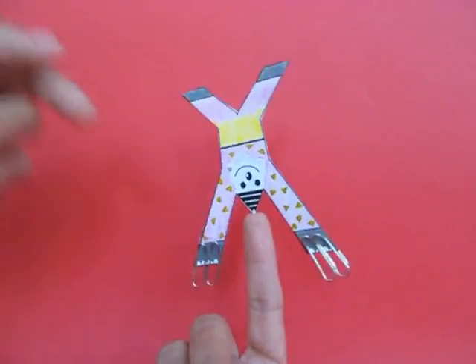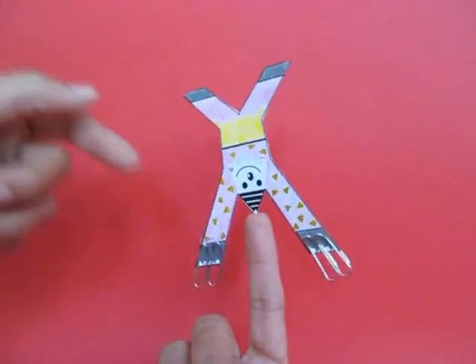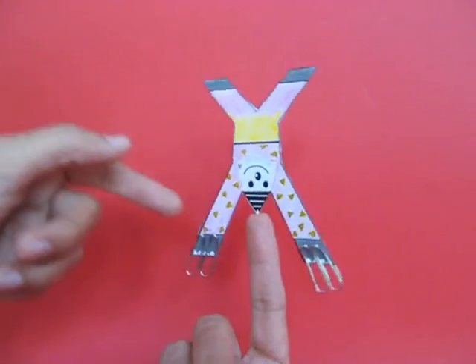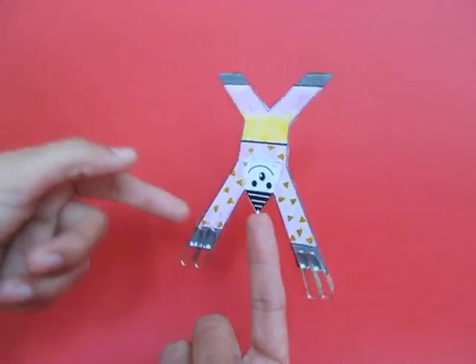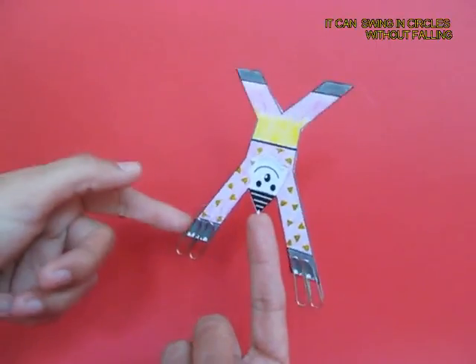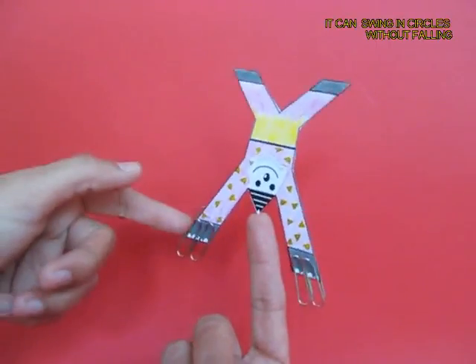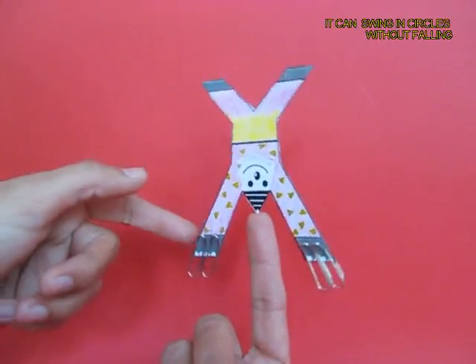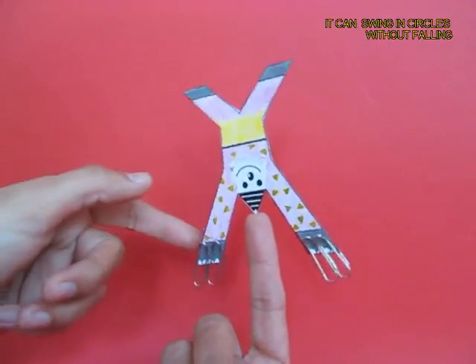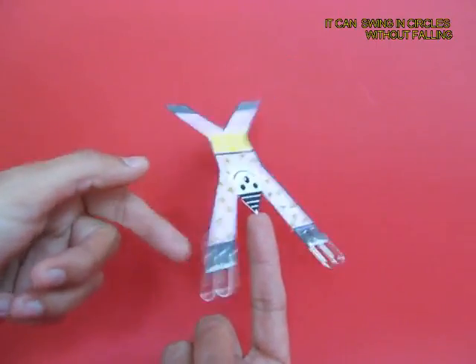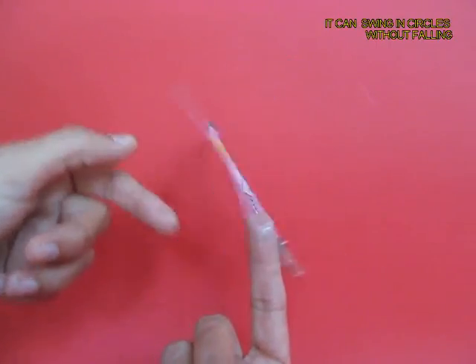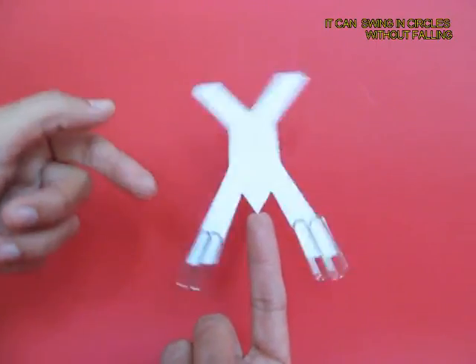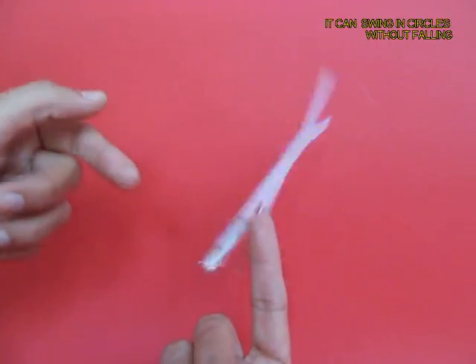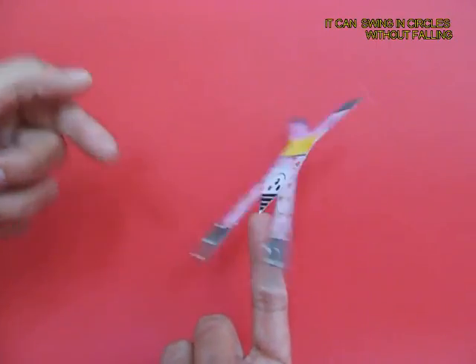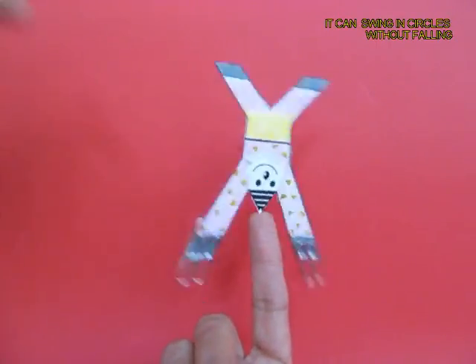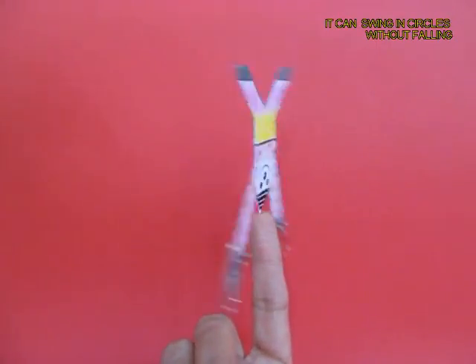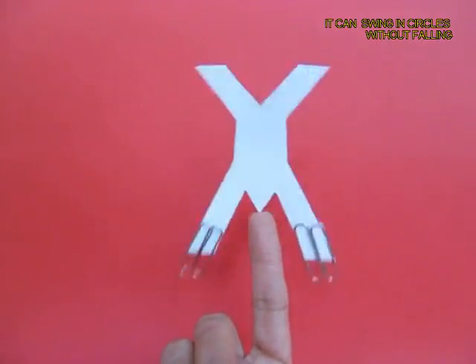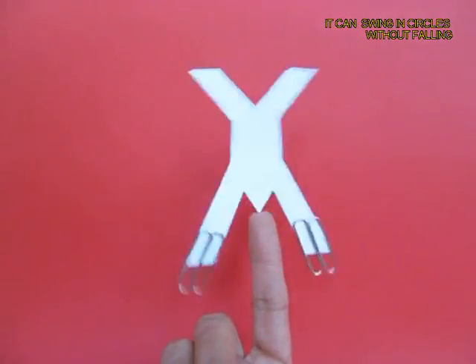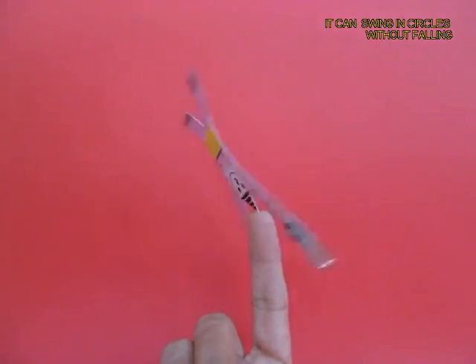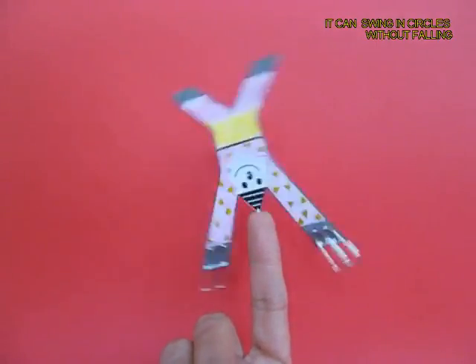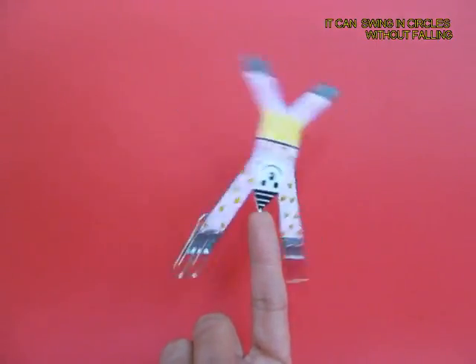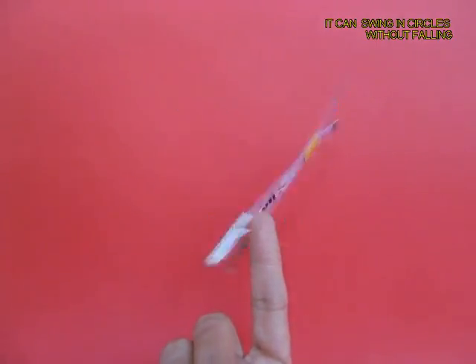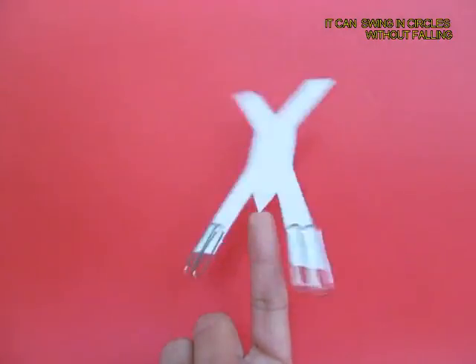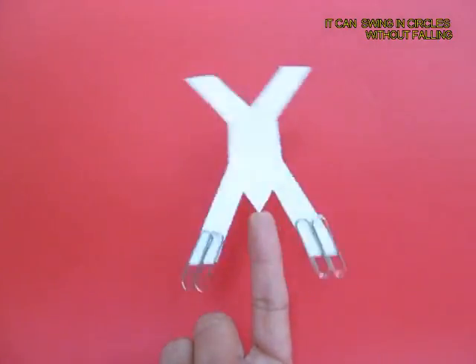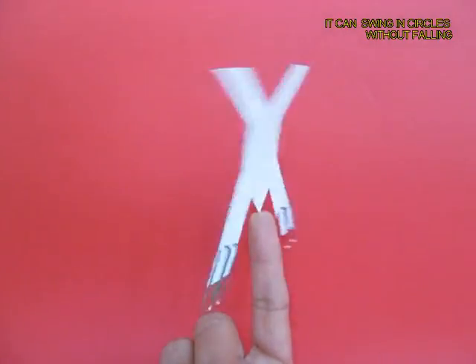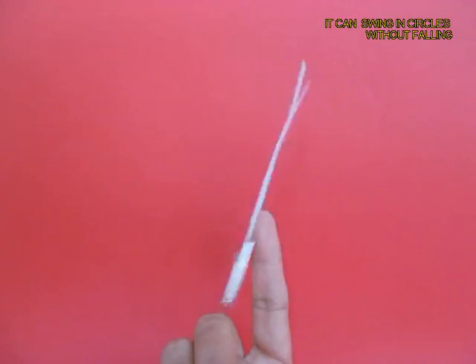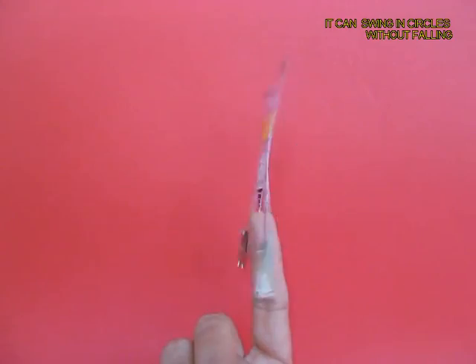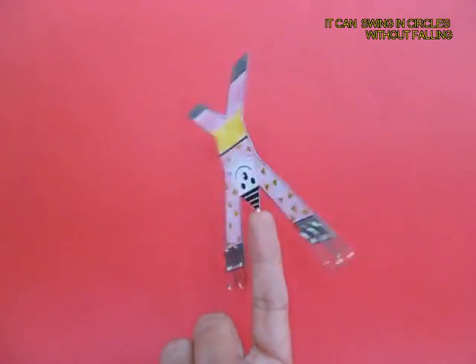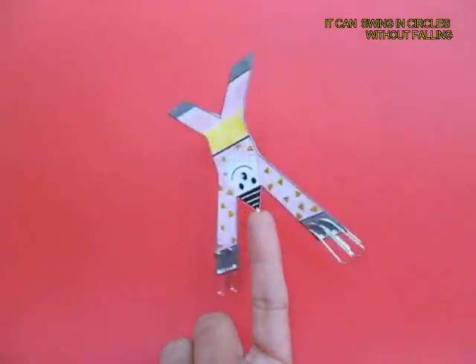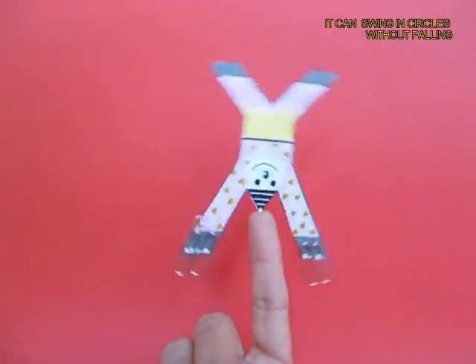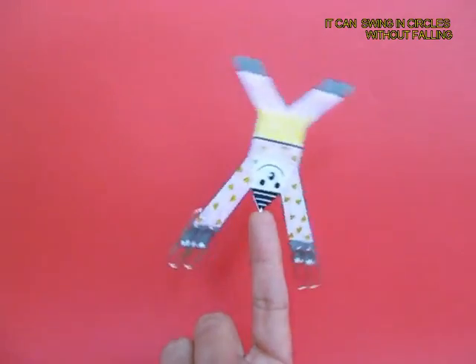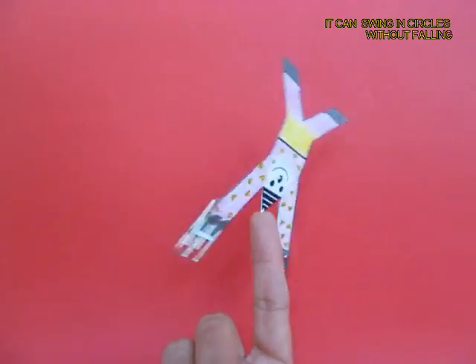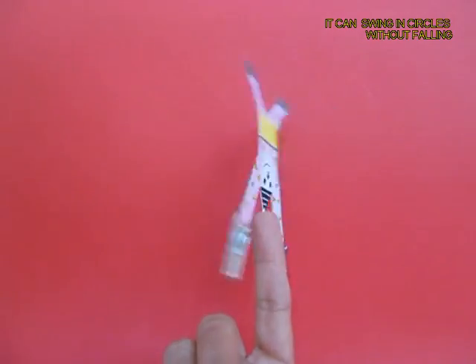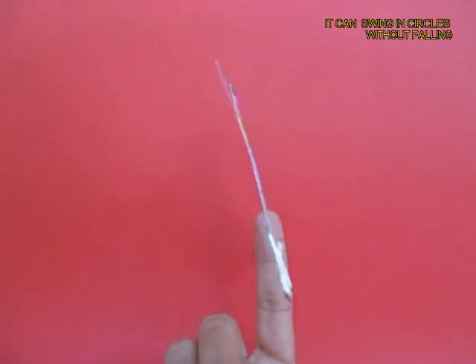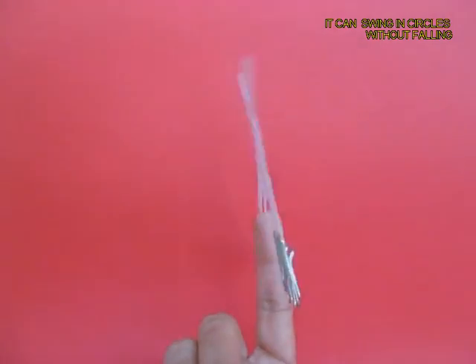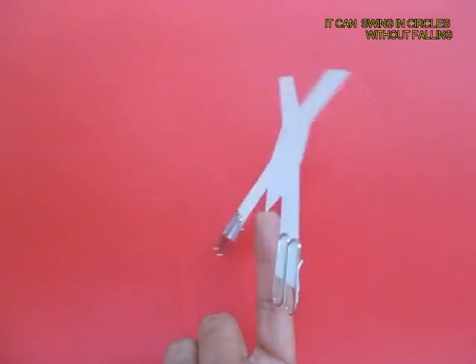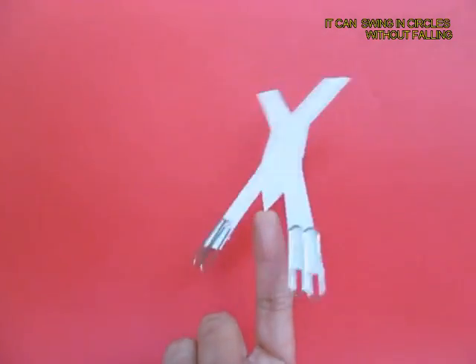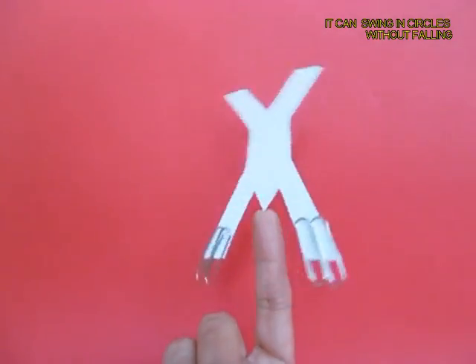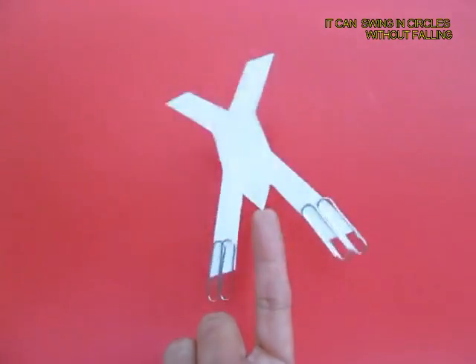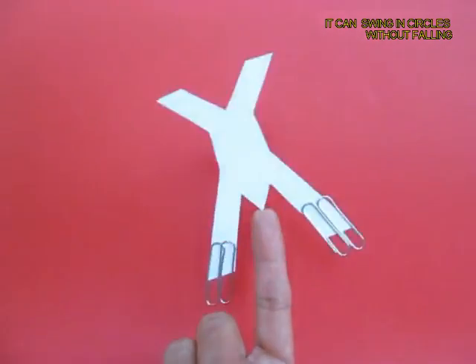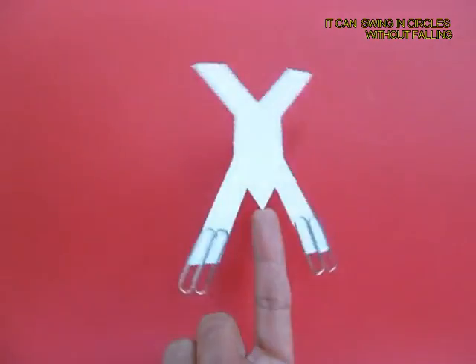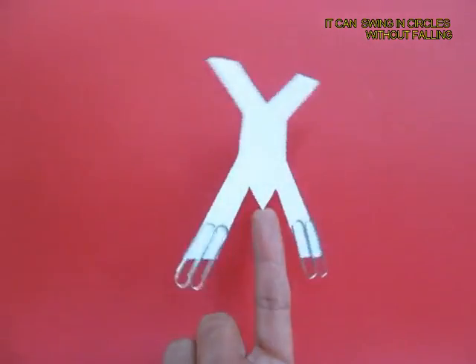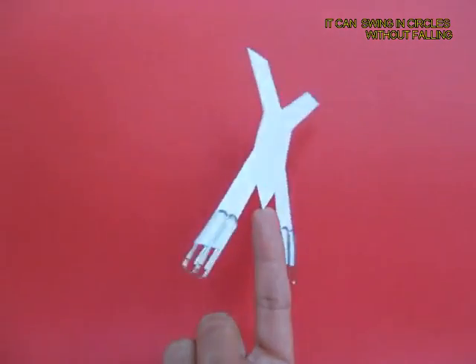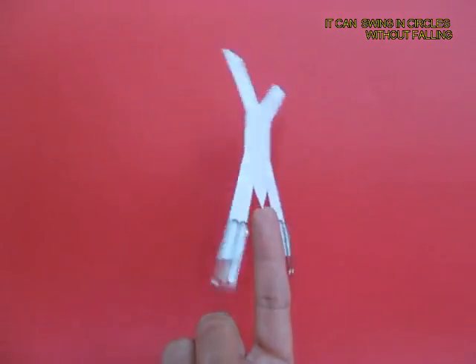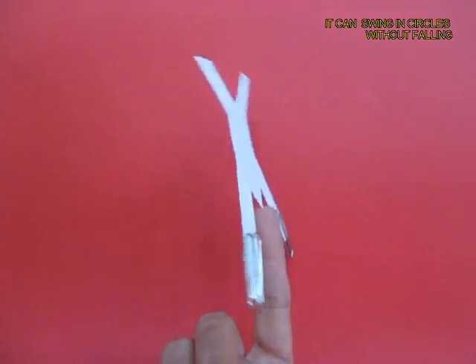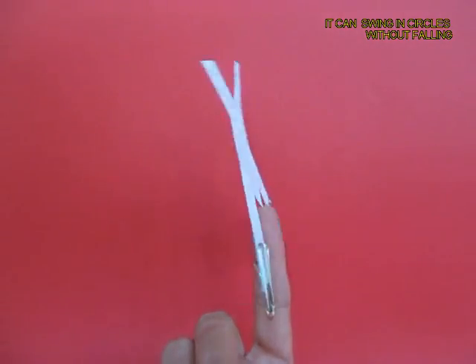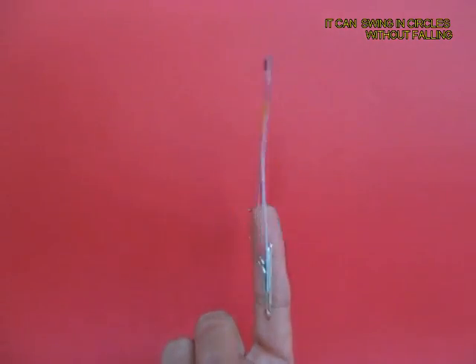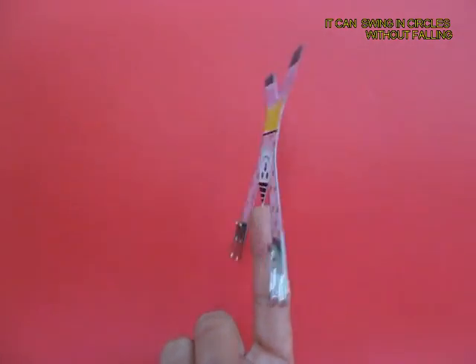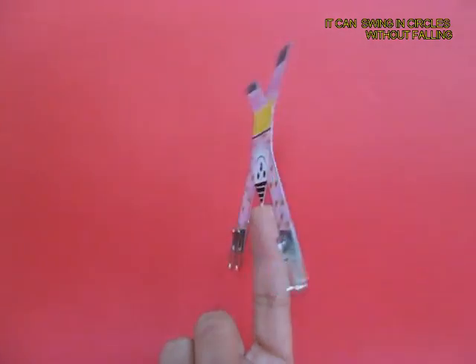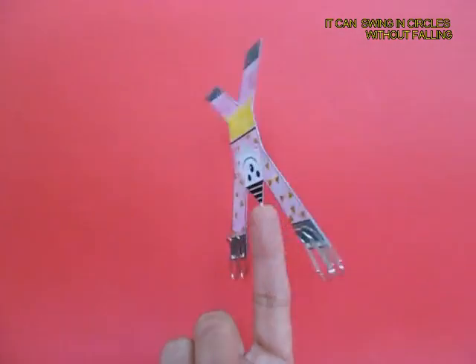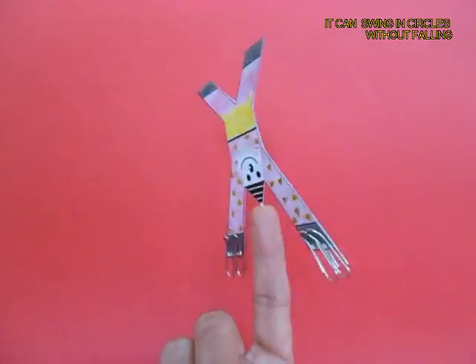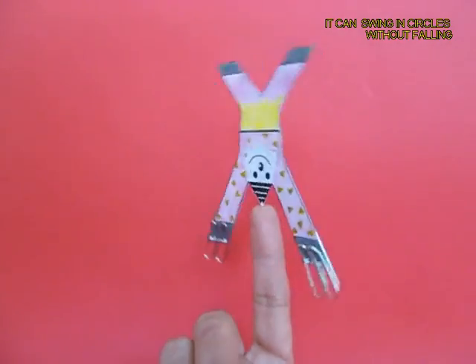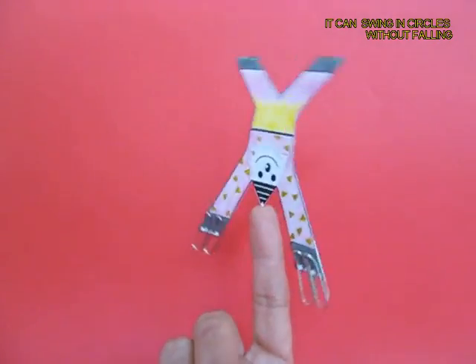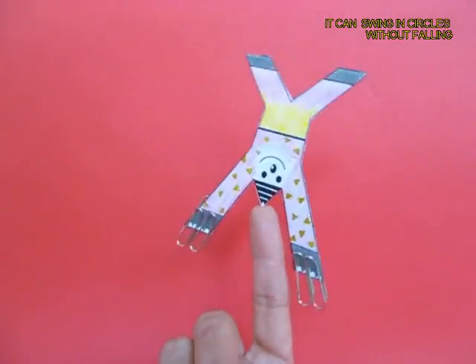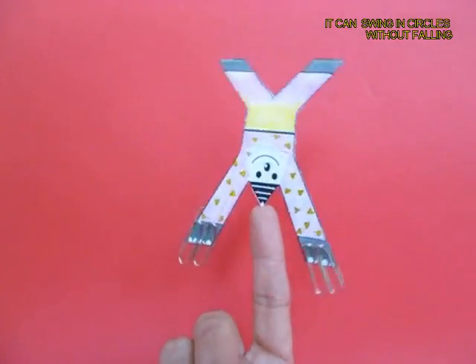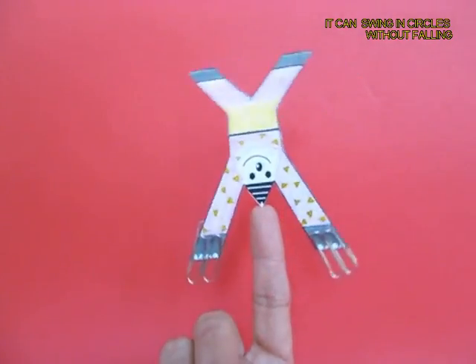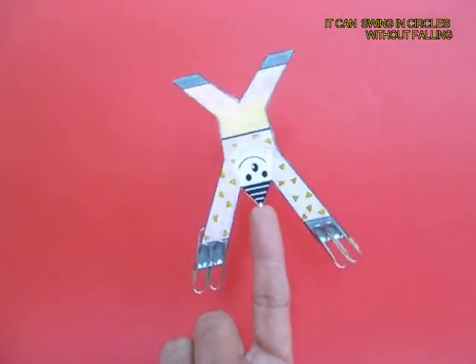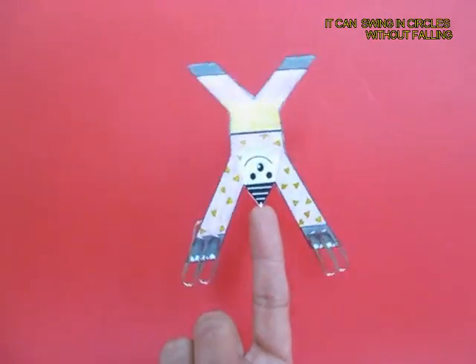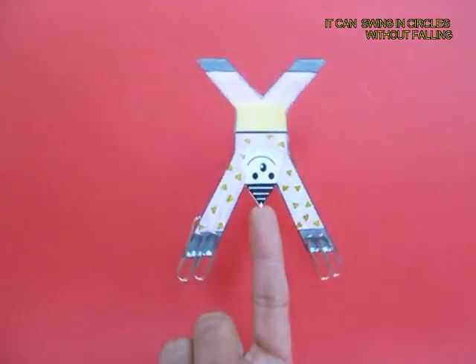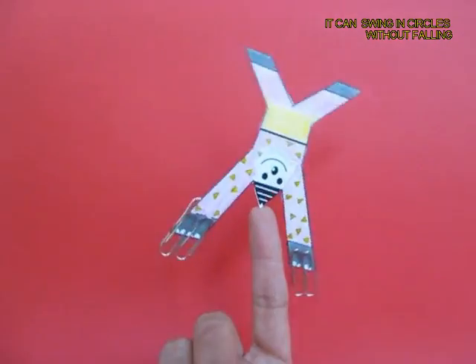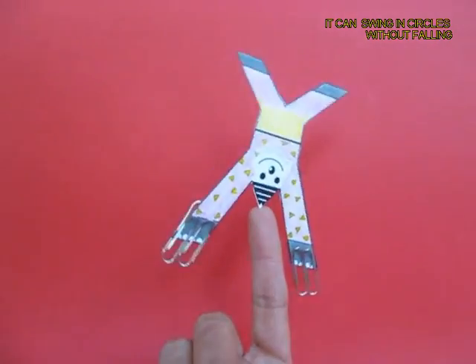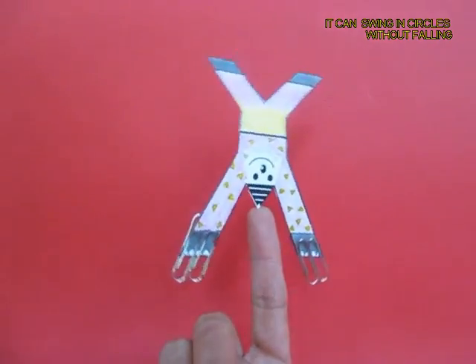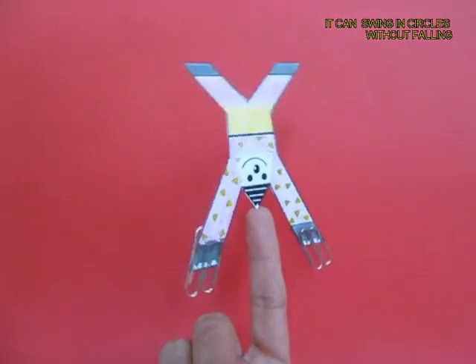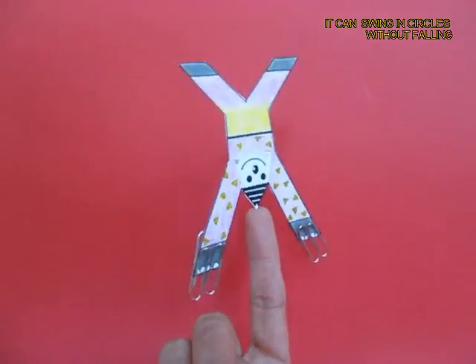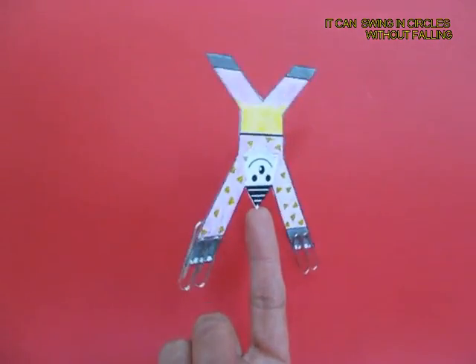If you give it a little shake it will tumble around, it will rock, it will move but not fall down.